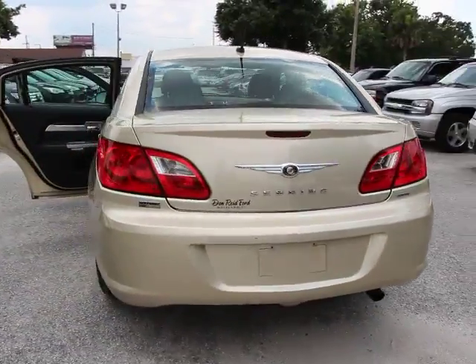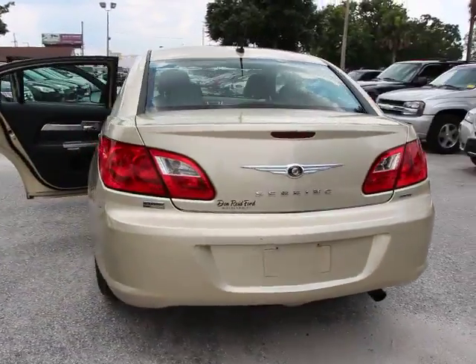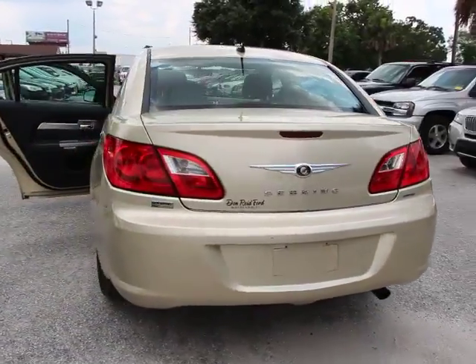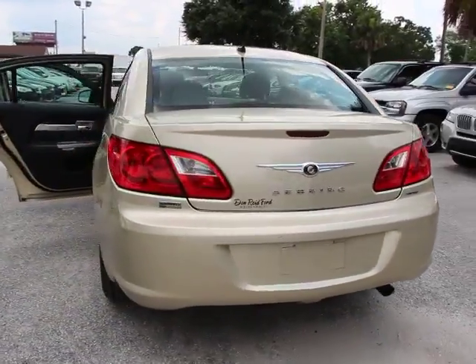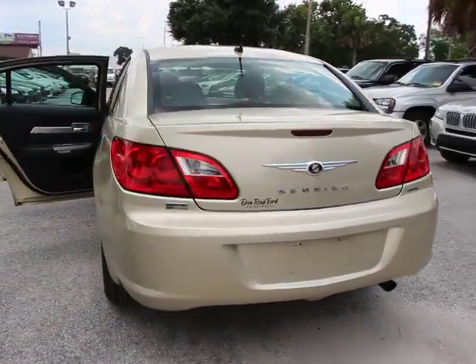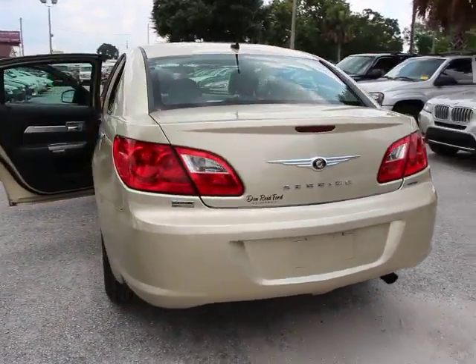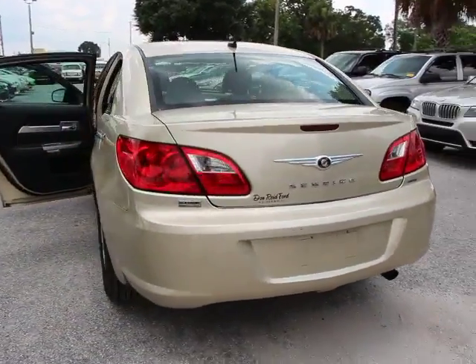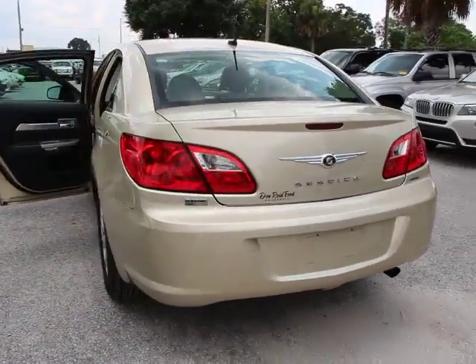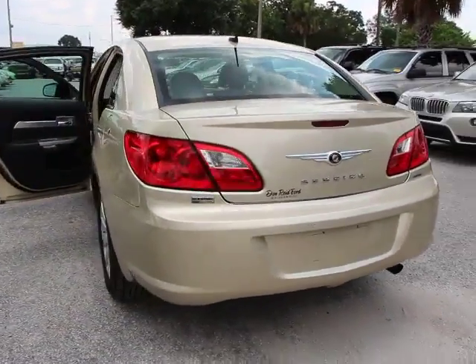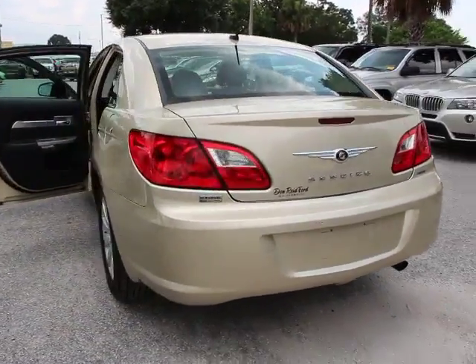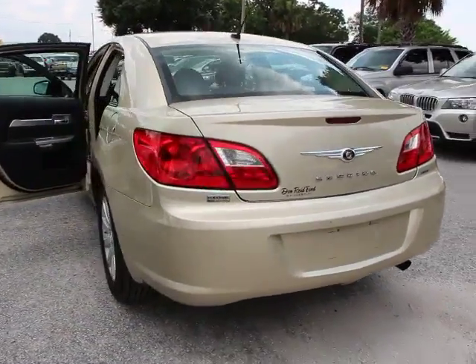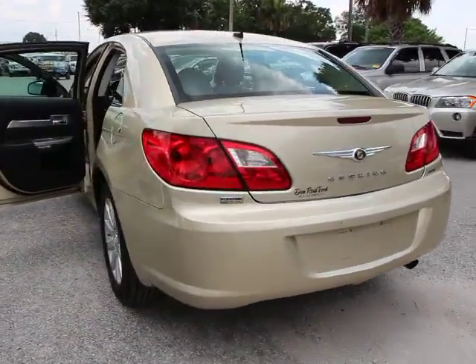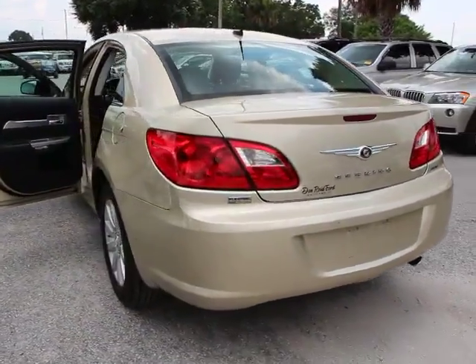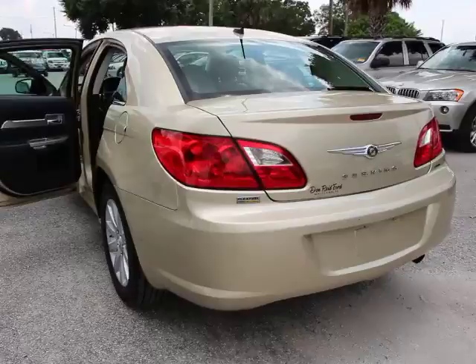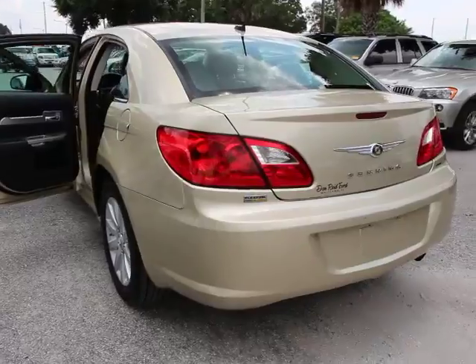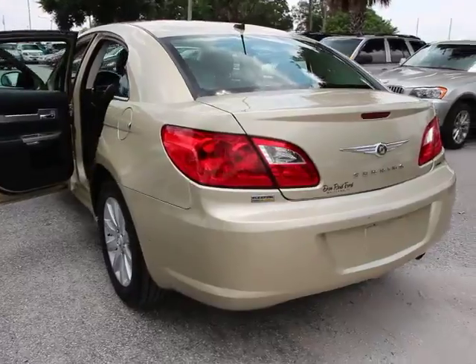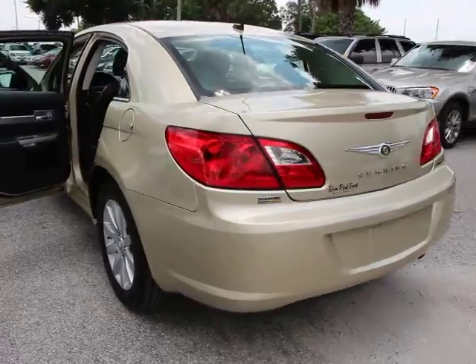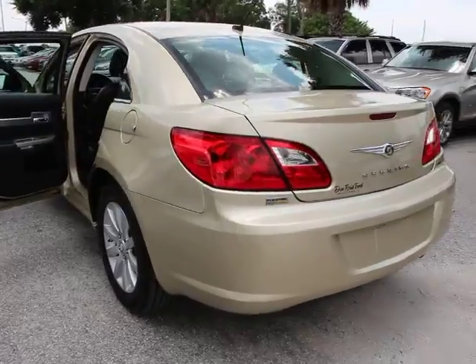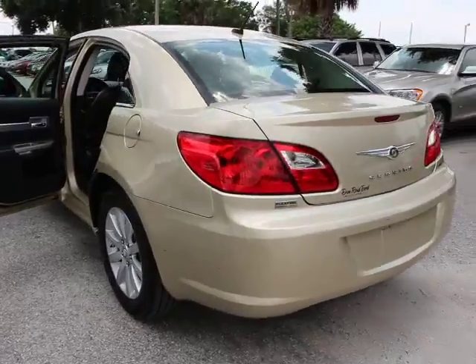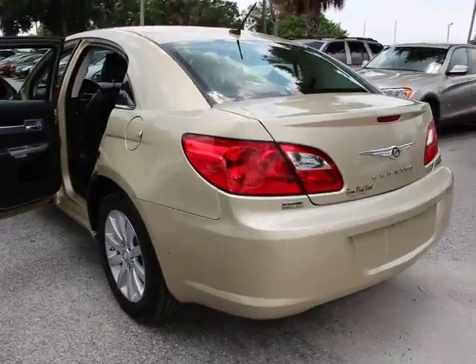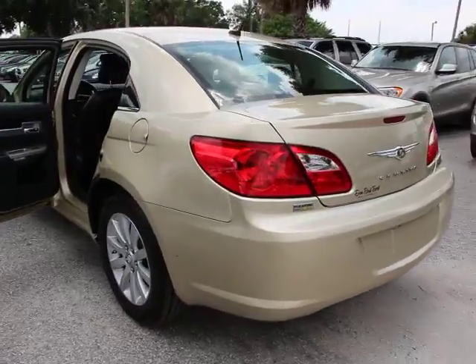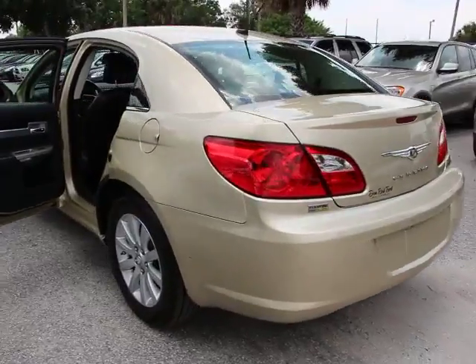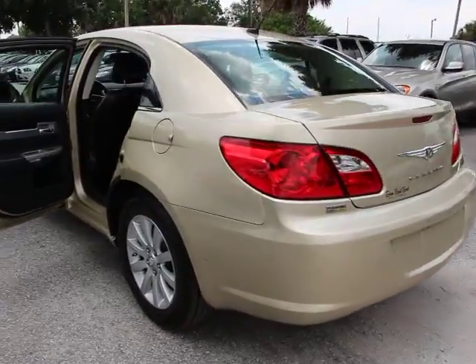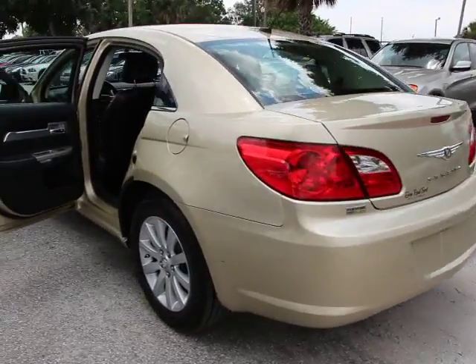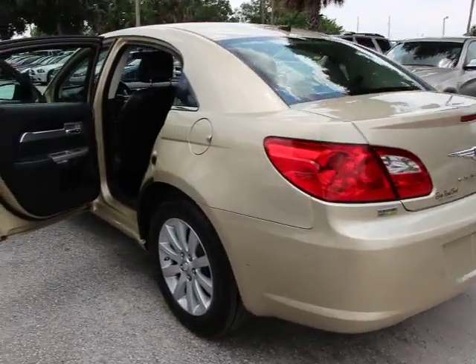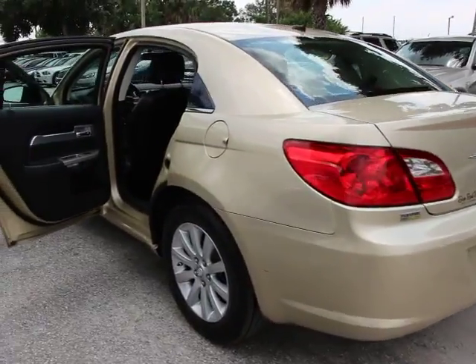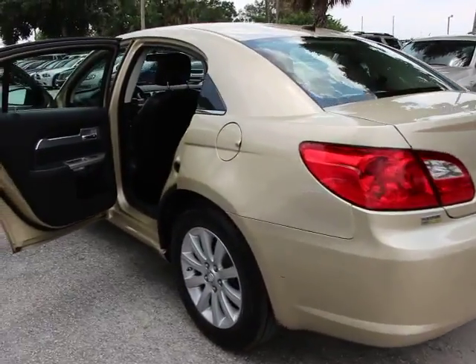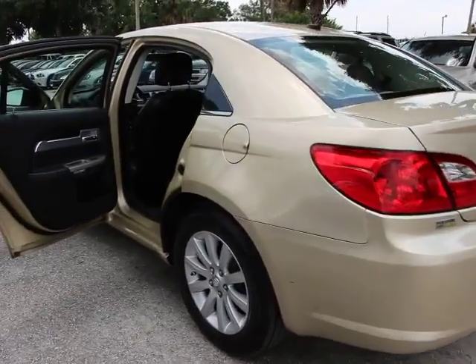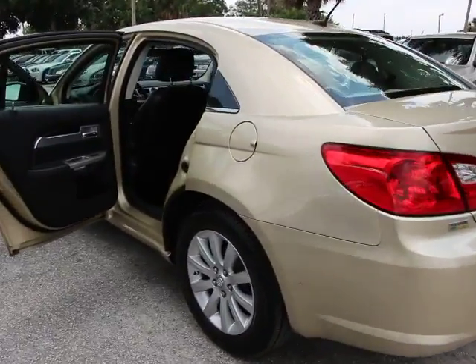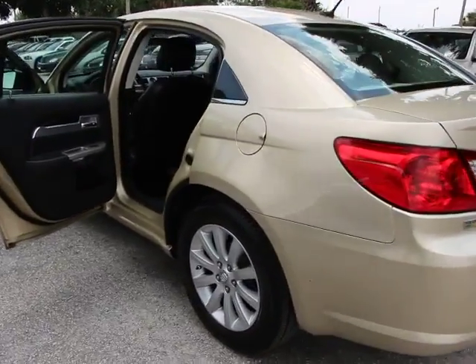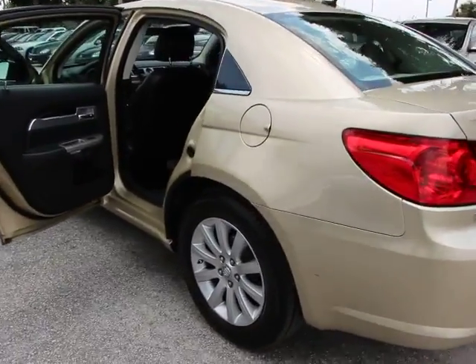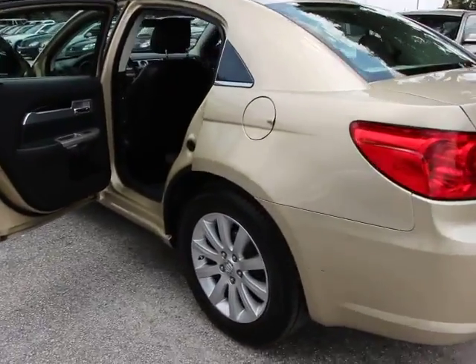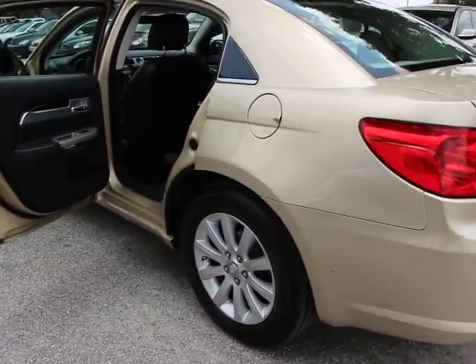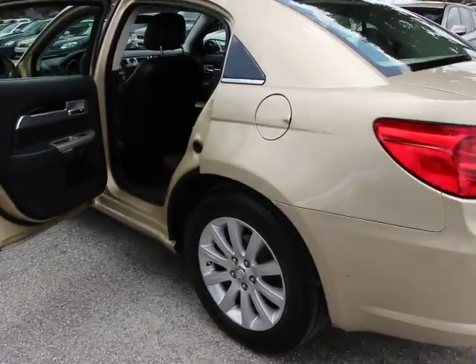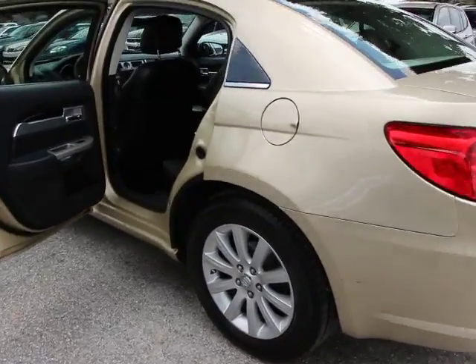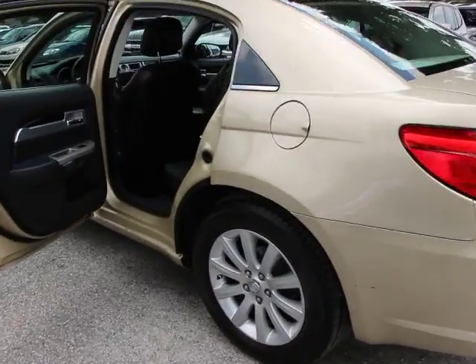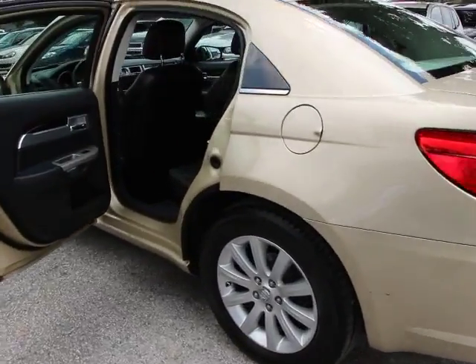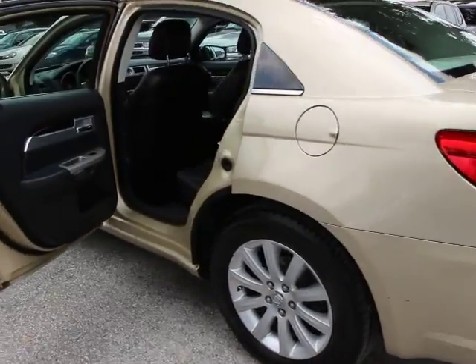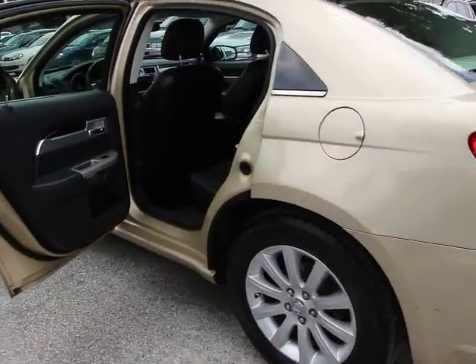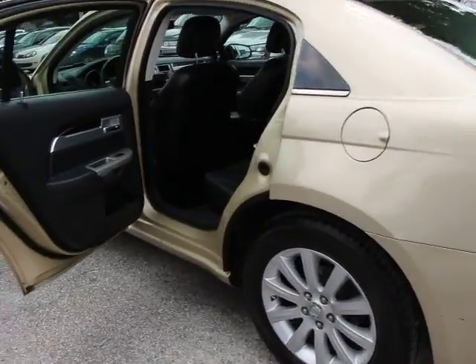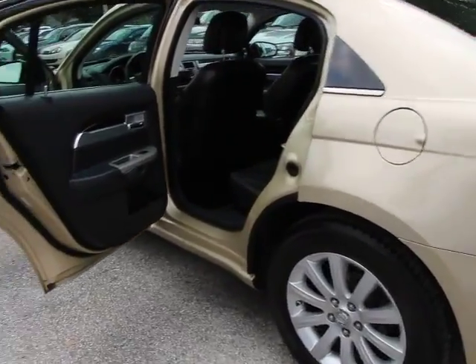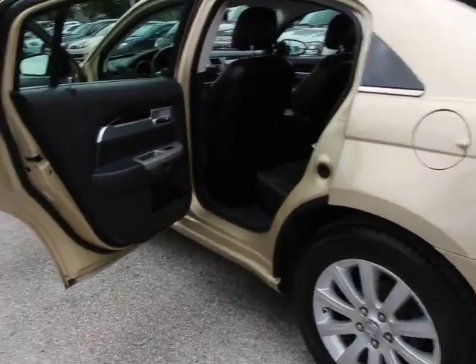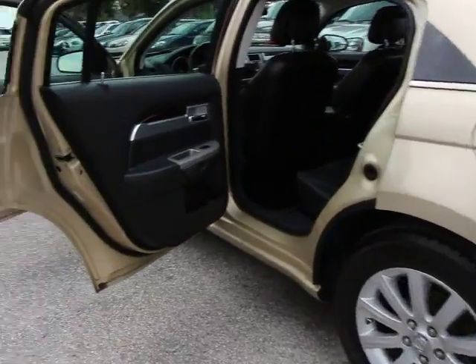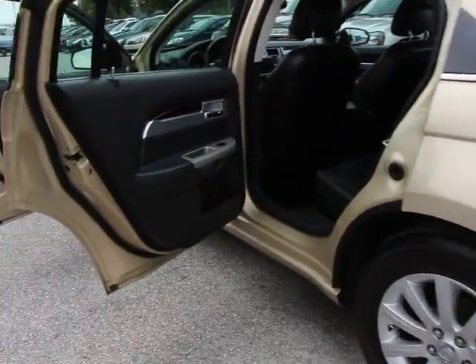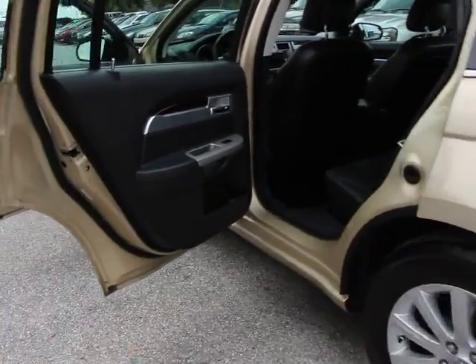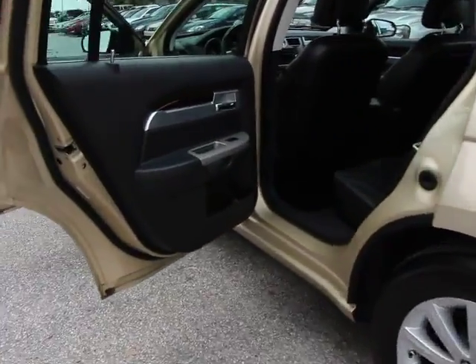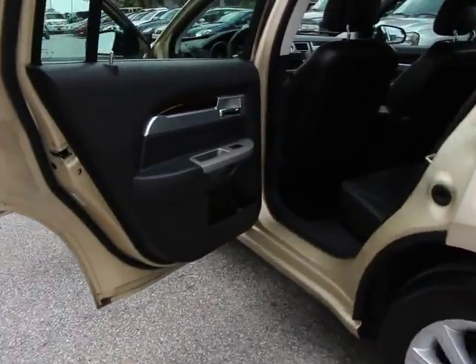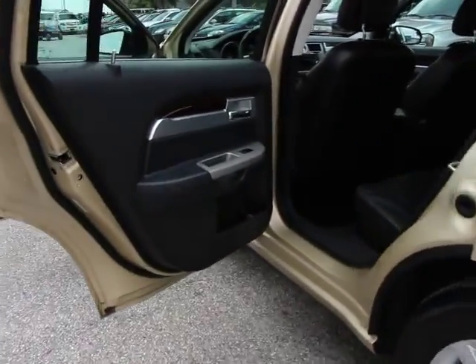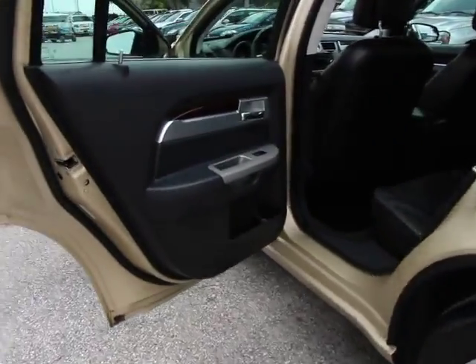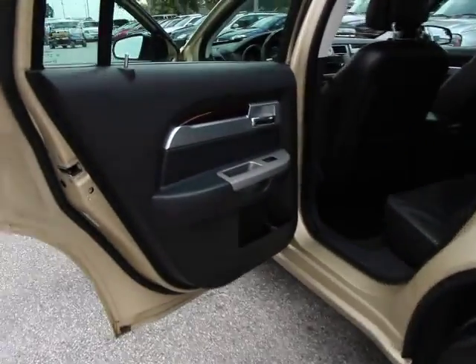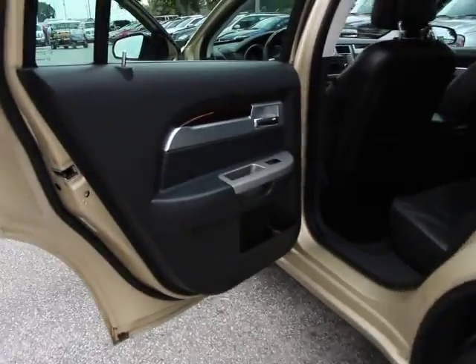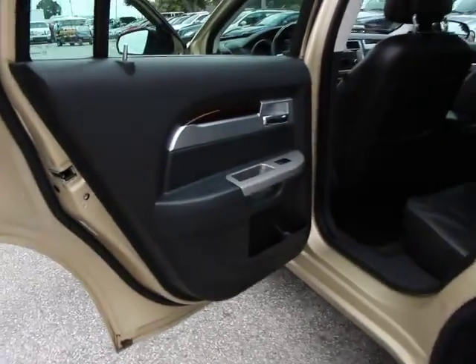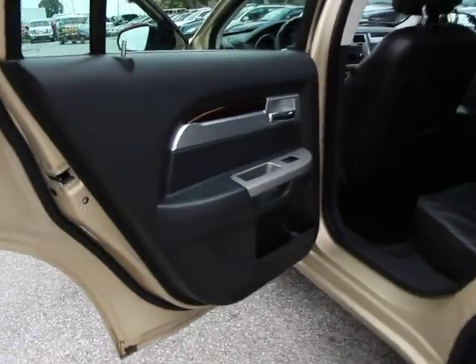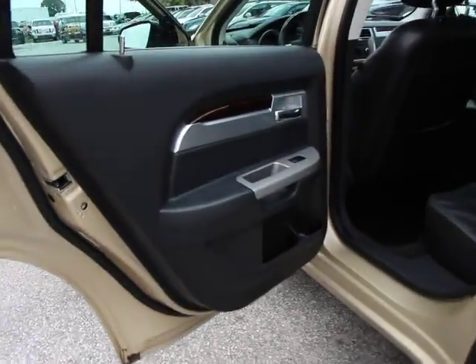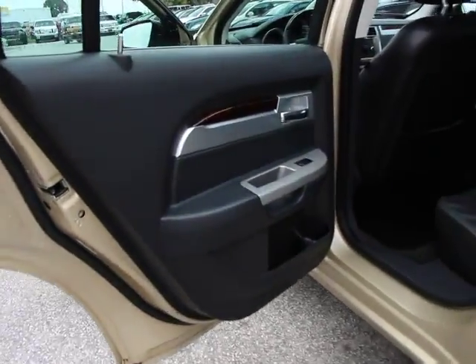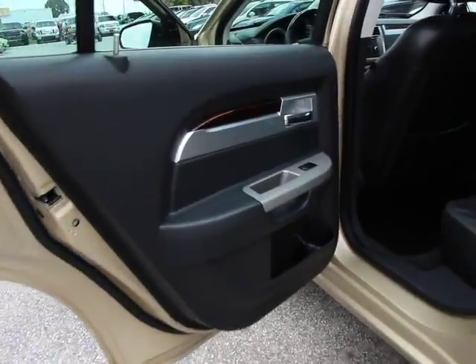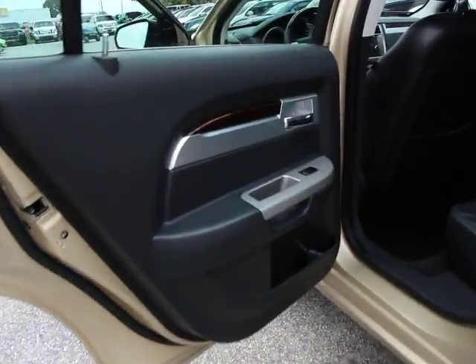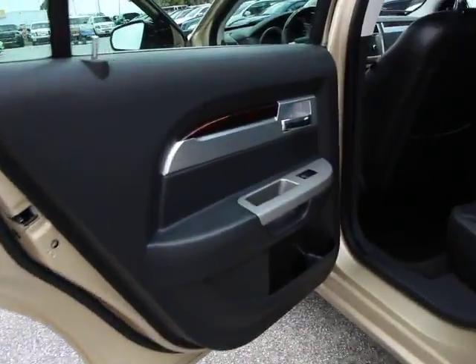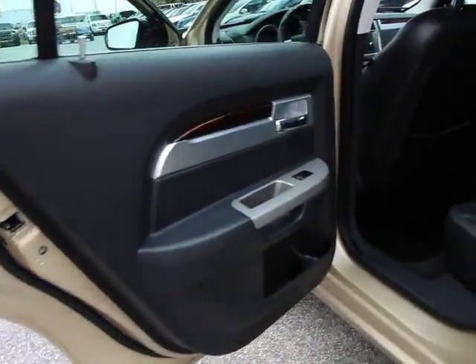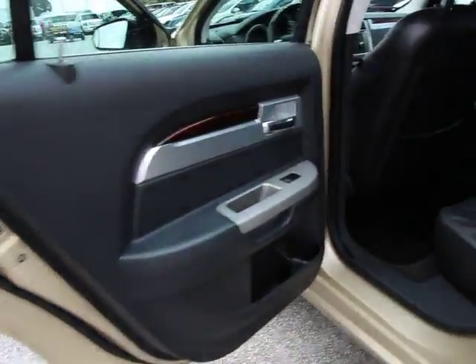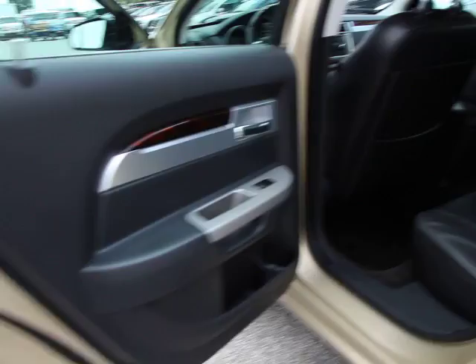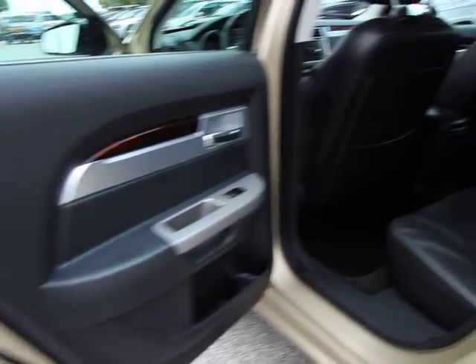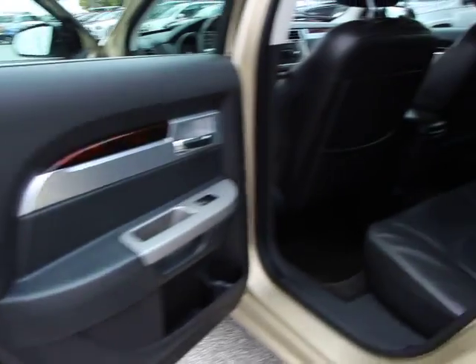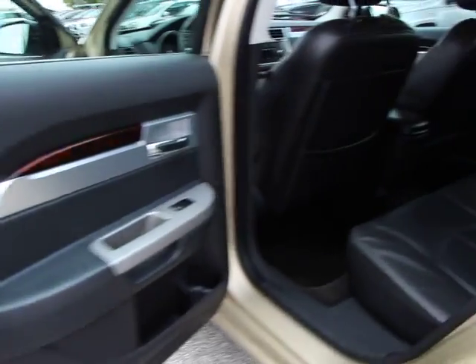The Sebring is available in three different styles, including sedan, soft top convertible, and hard top convertible.